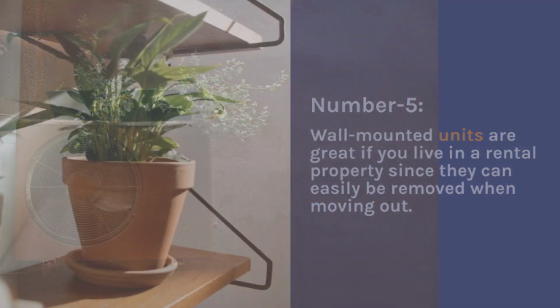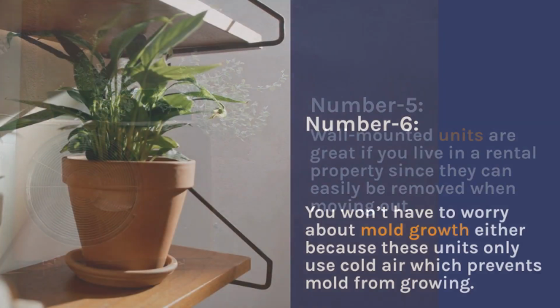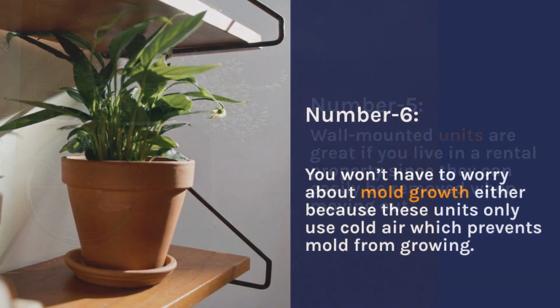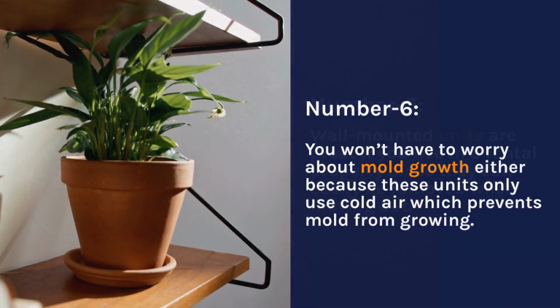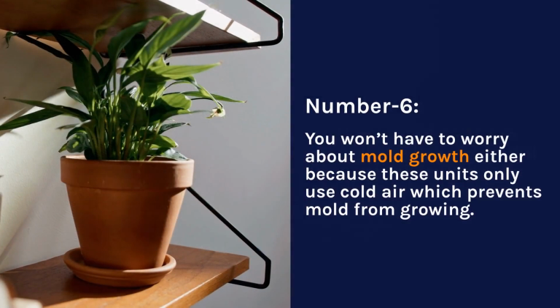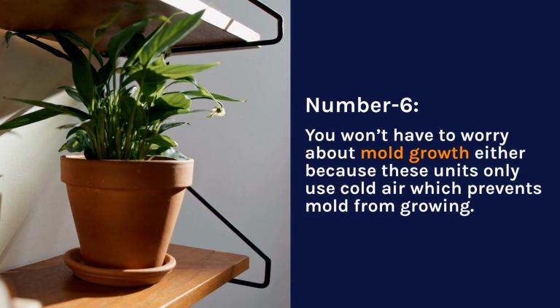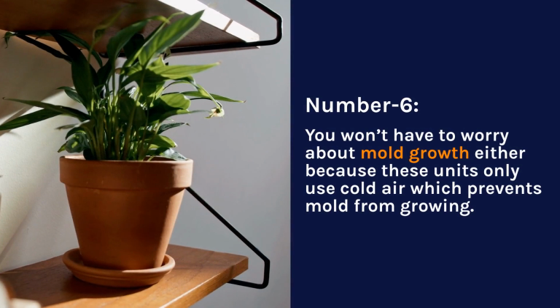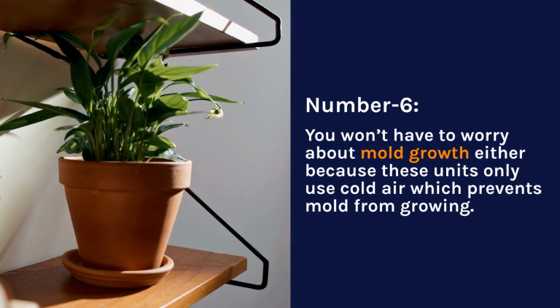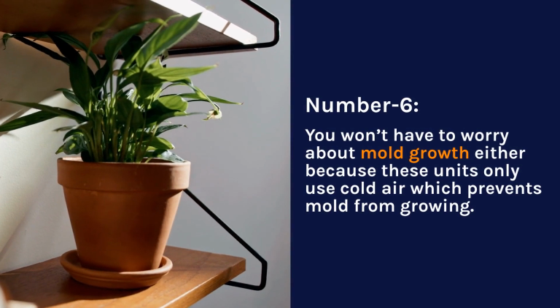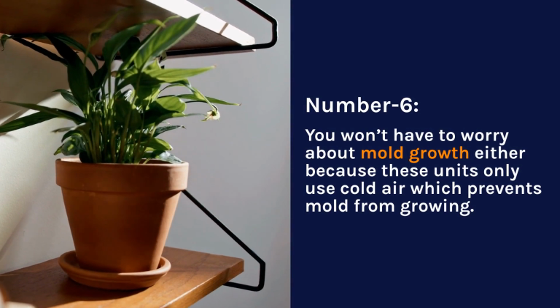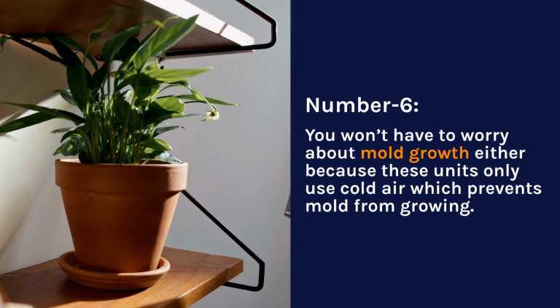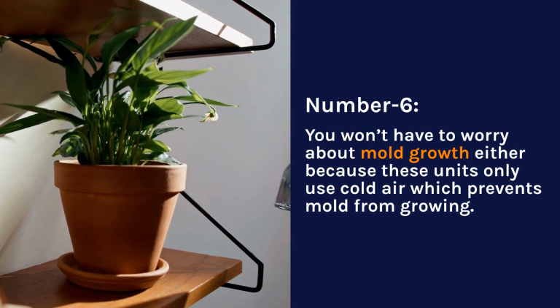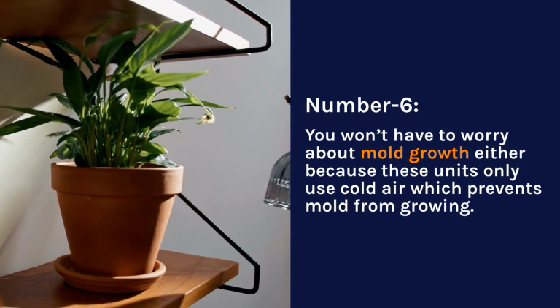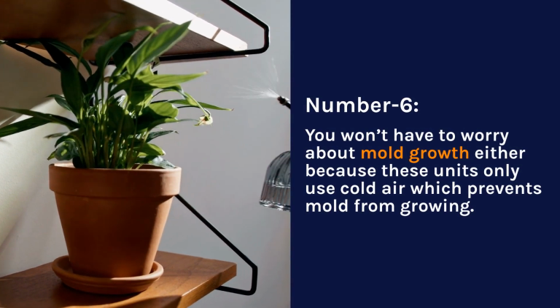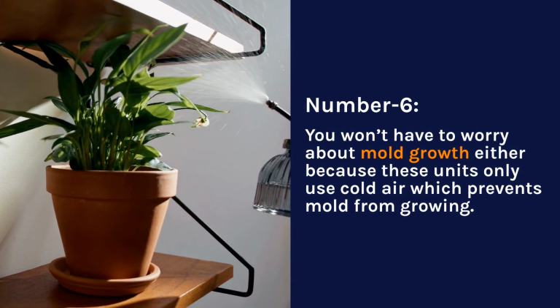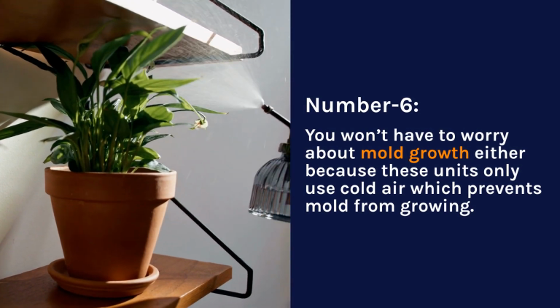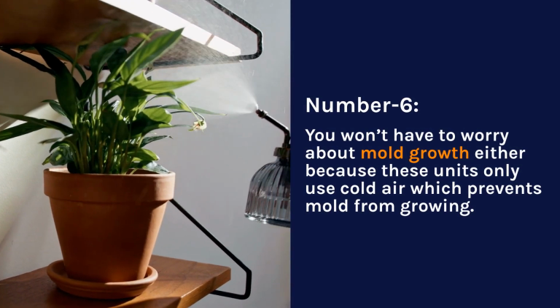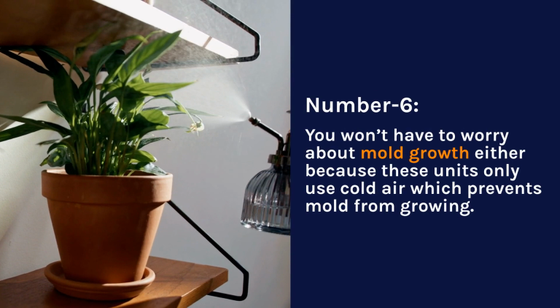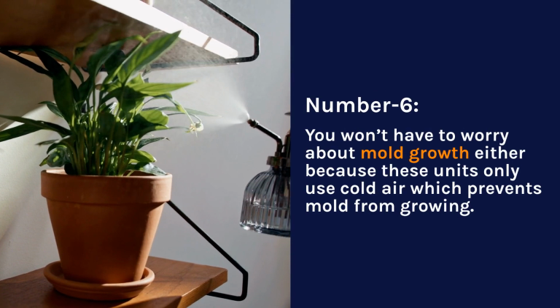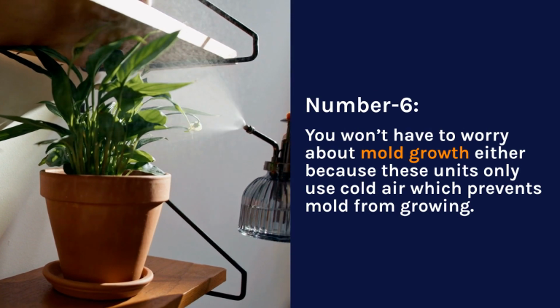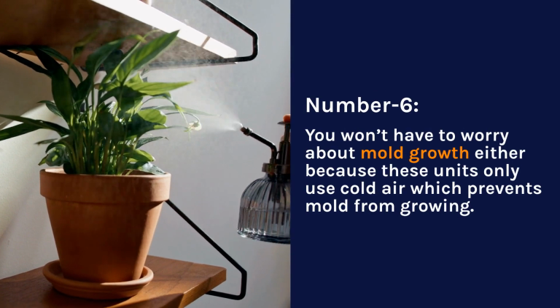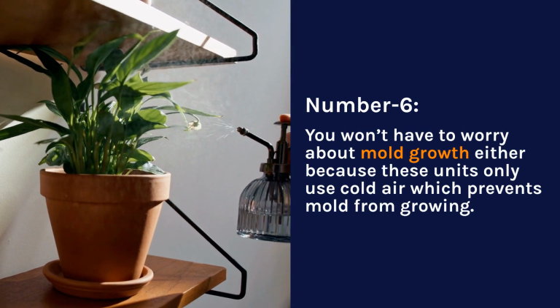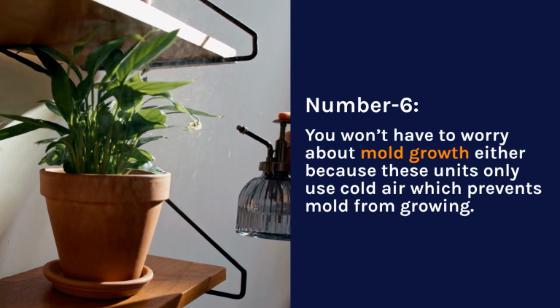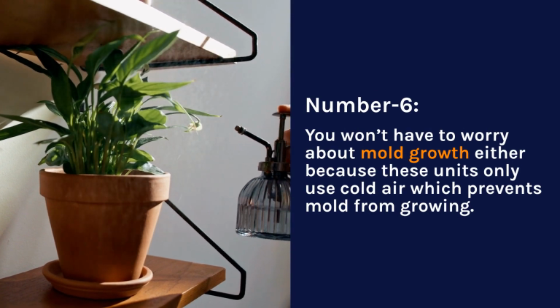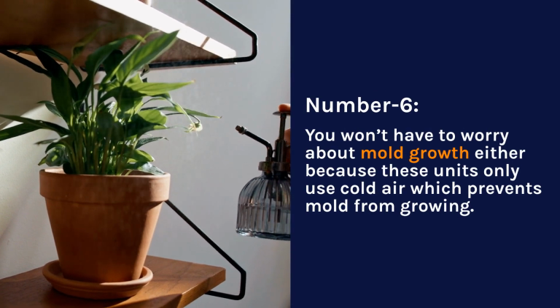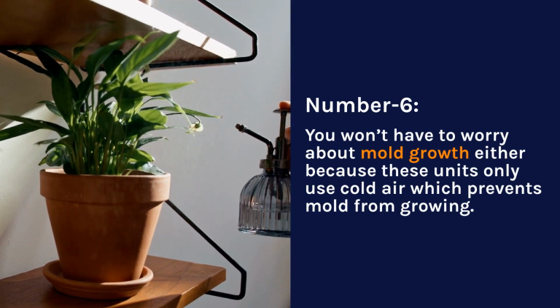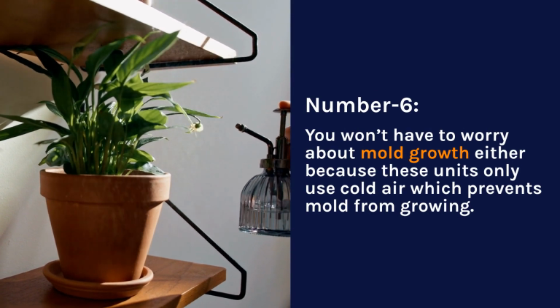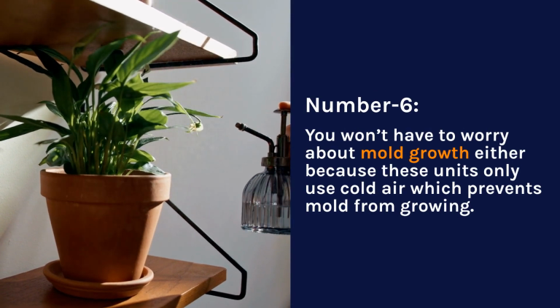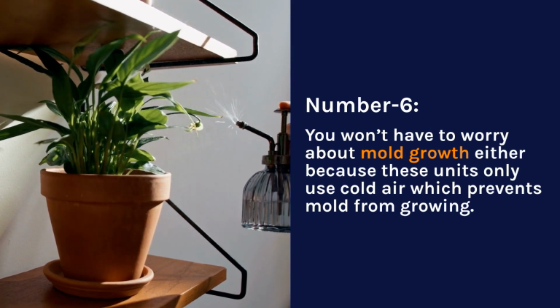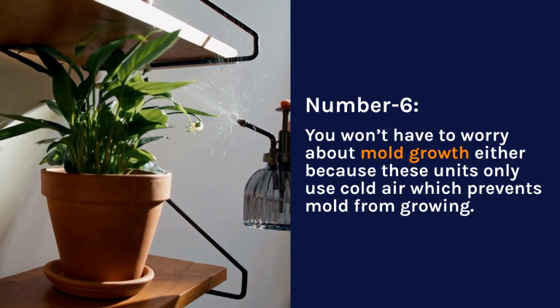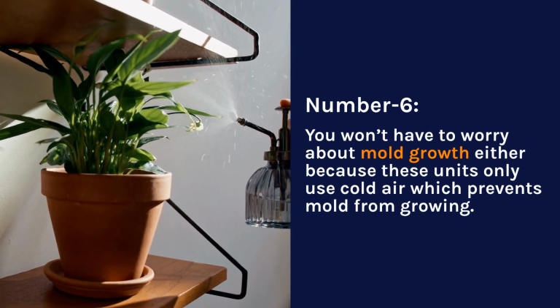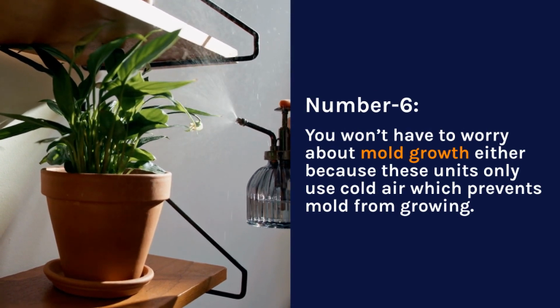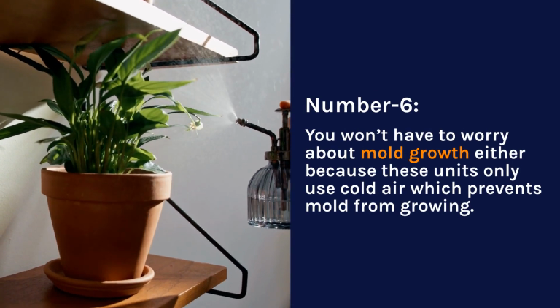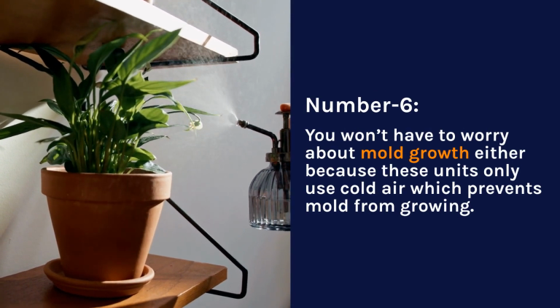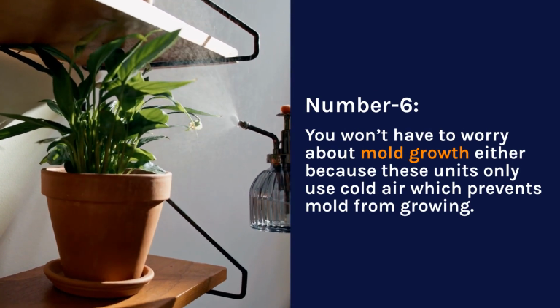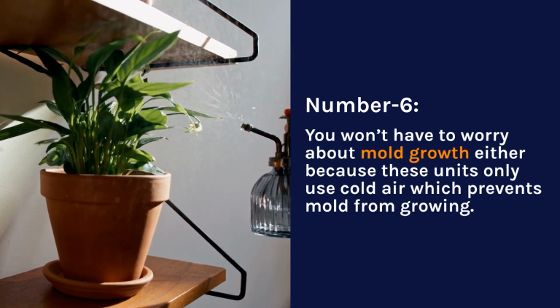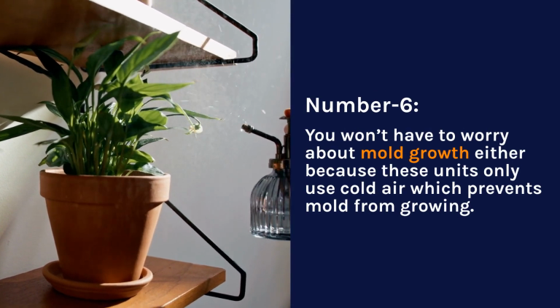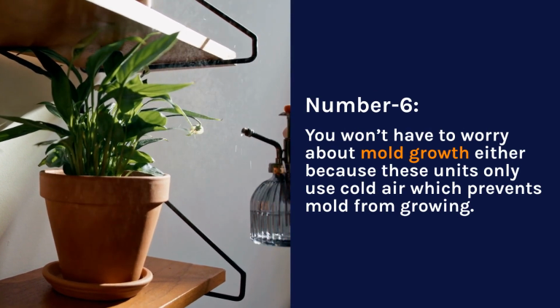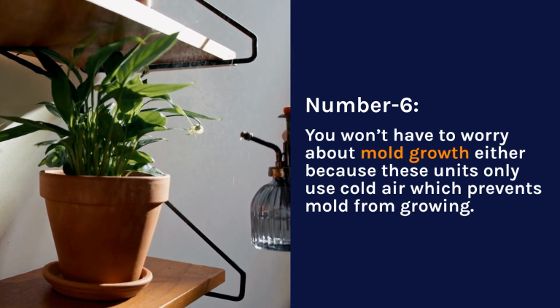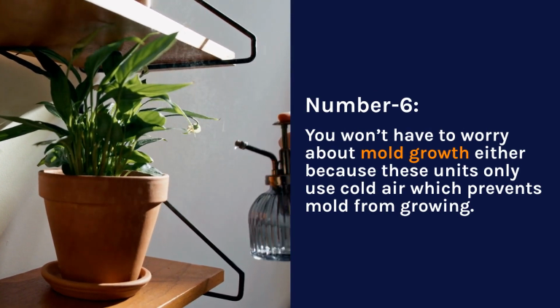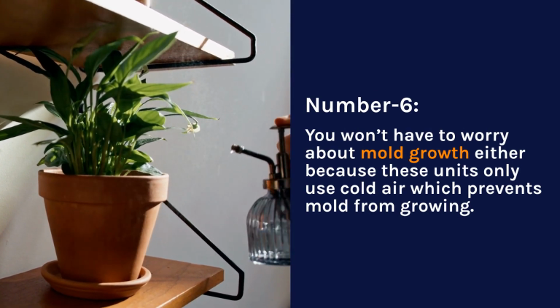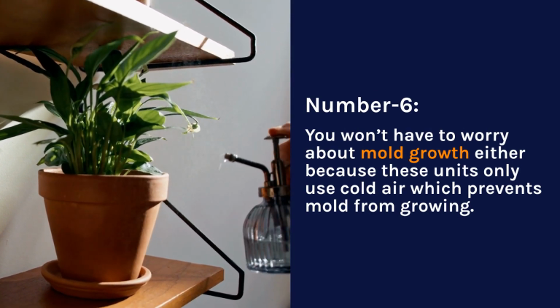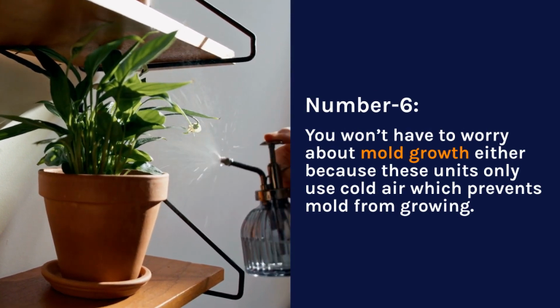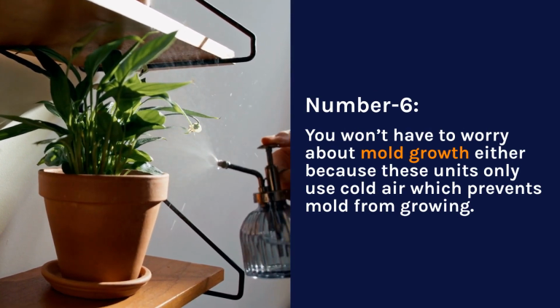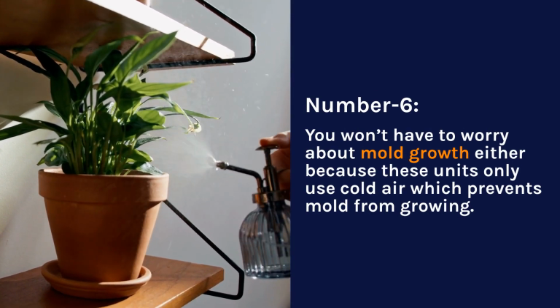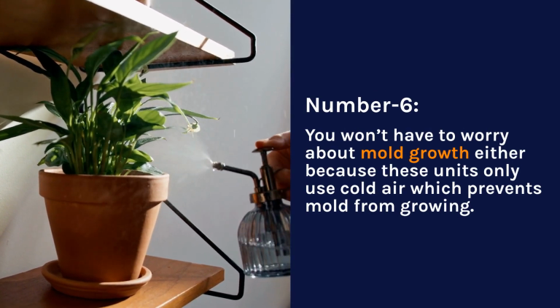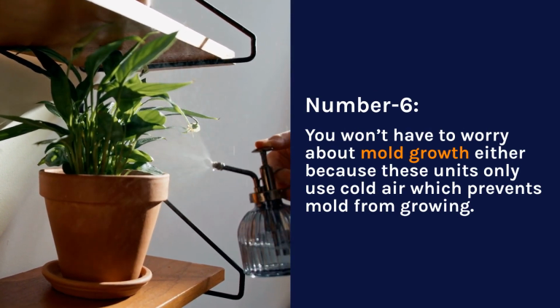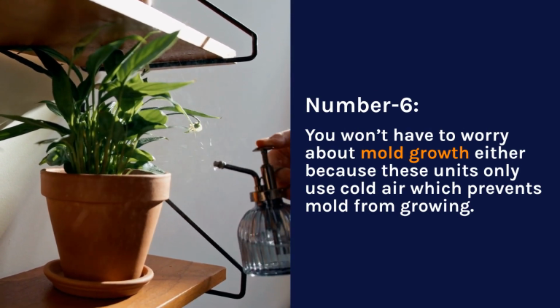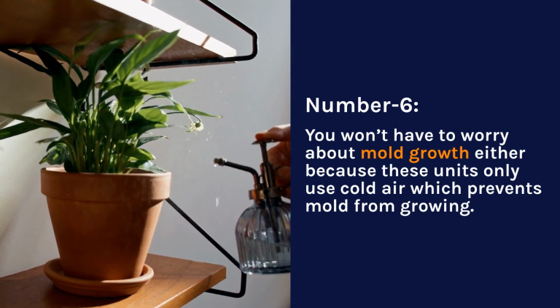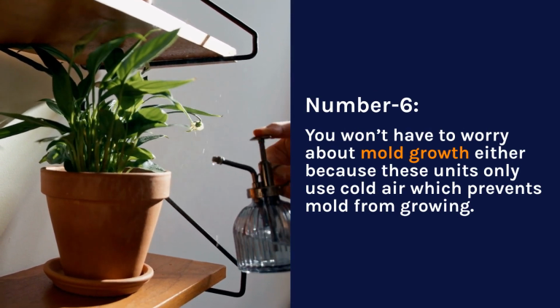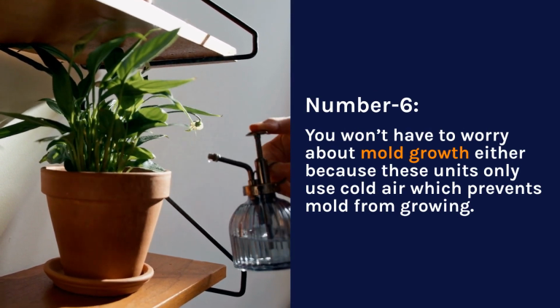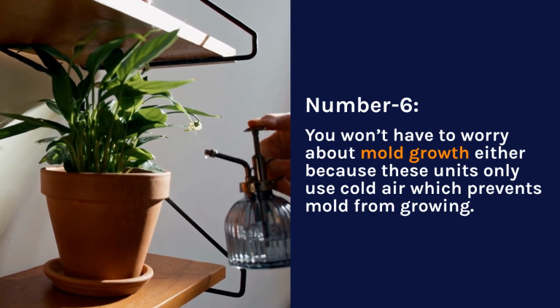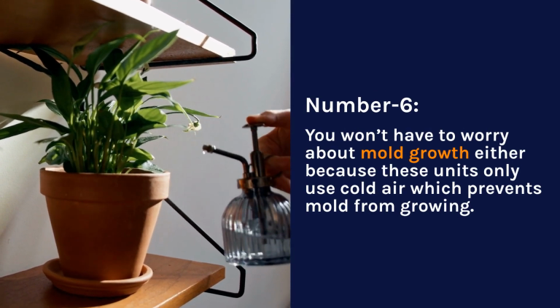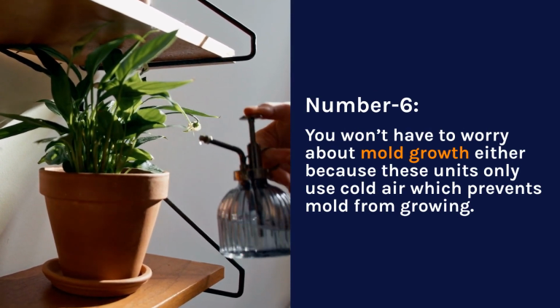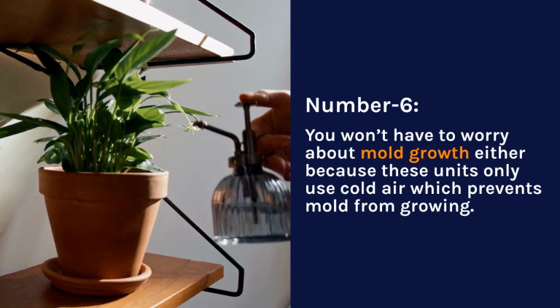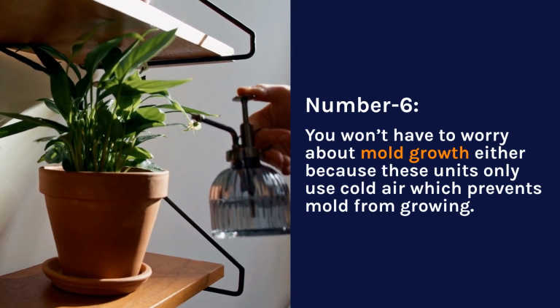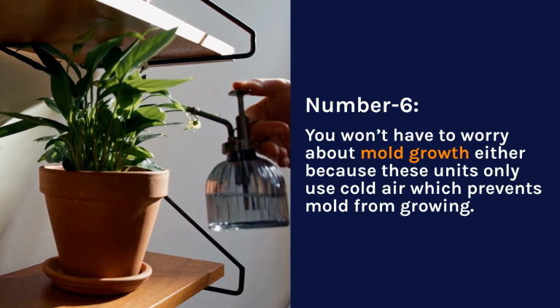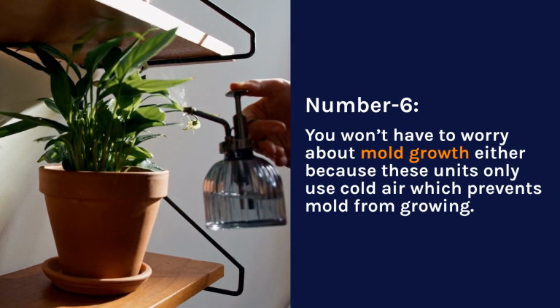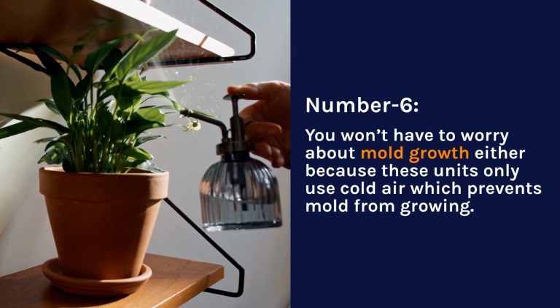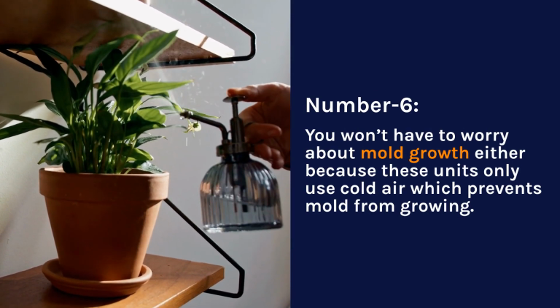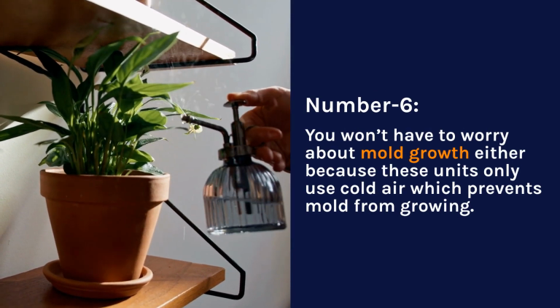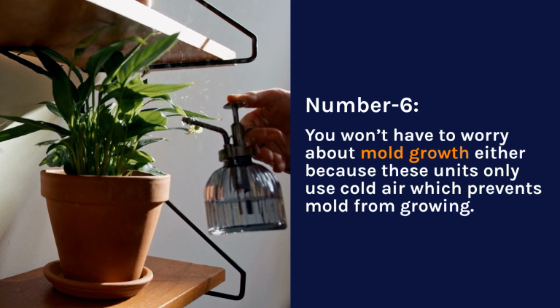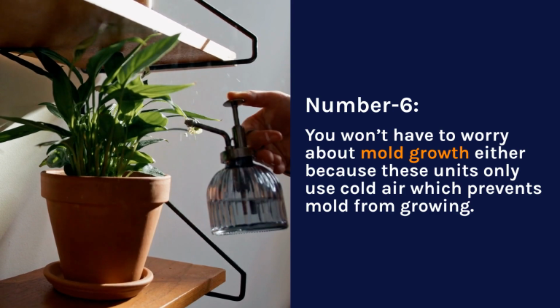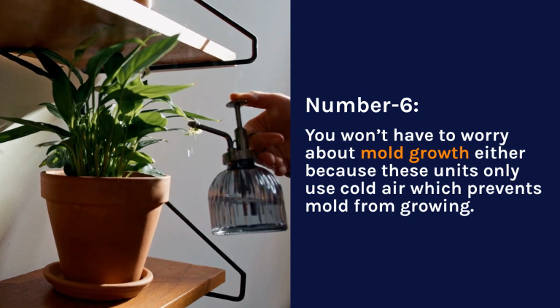Number 6. You won't have to worry about mold growth either because these units only use cold air, which prevents mold from growing.